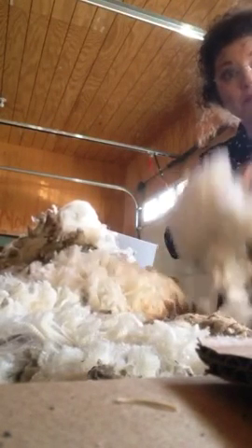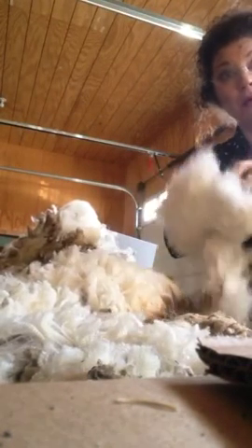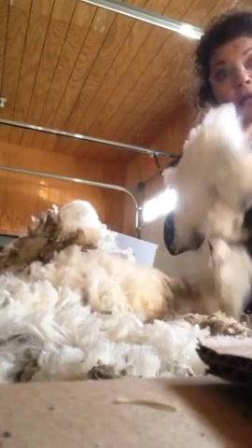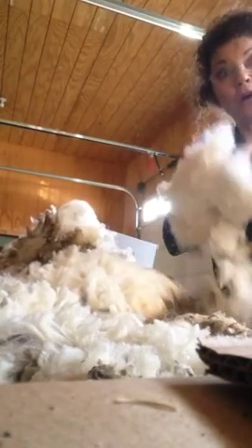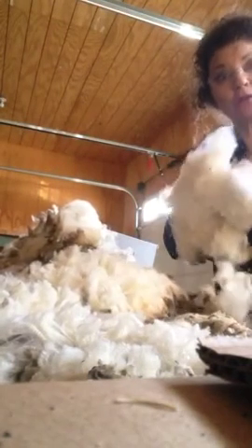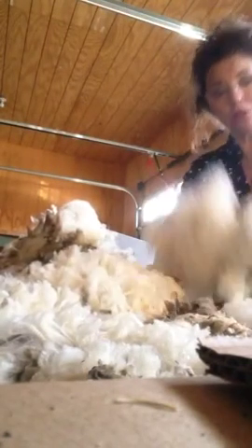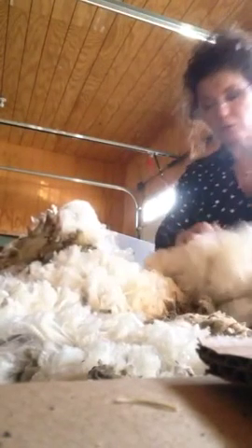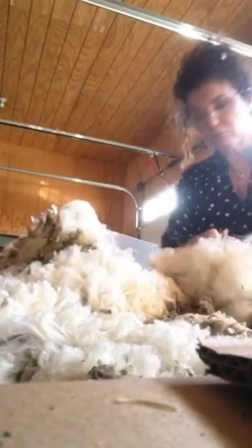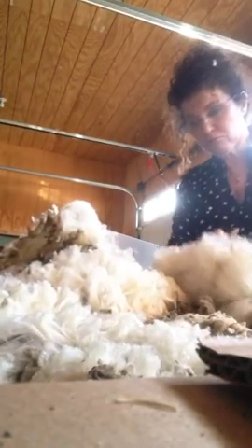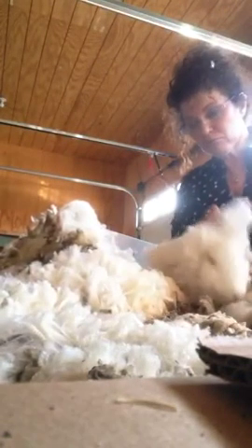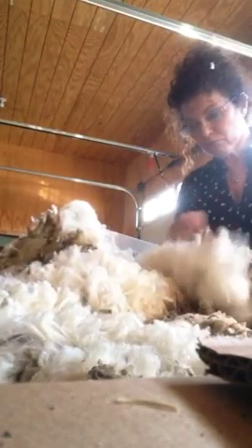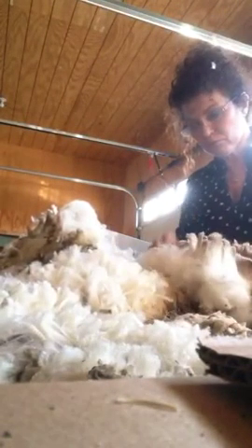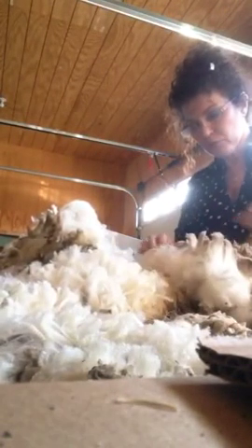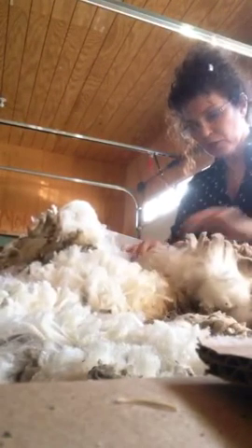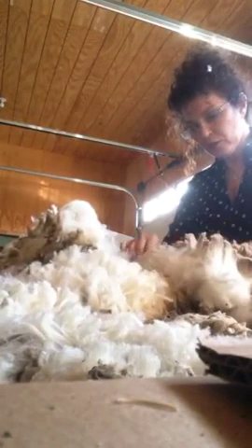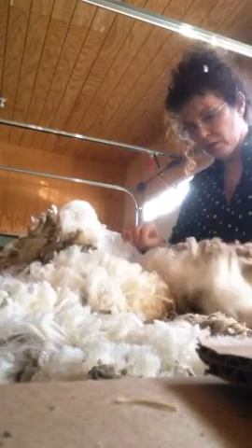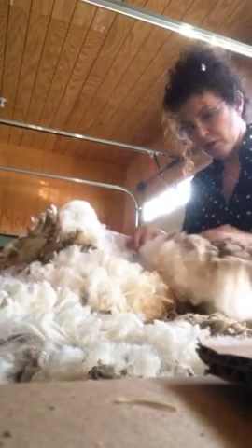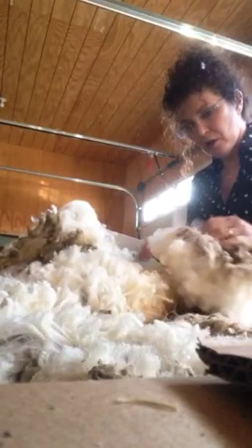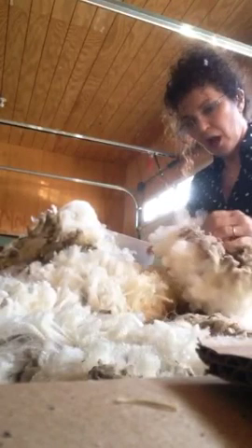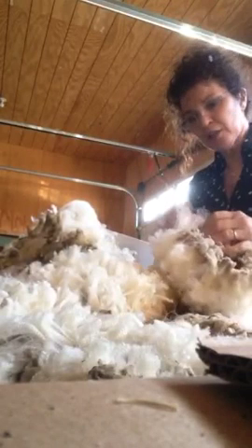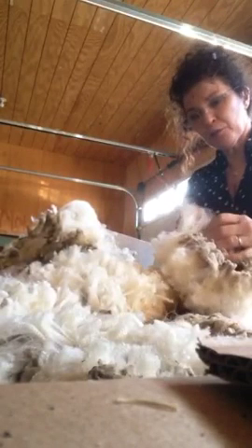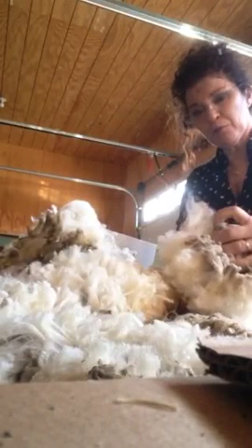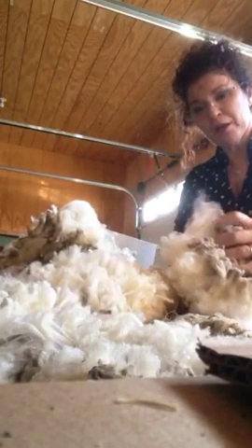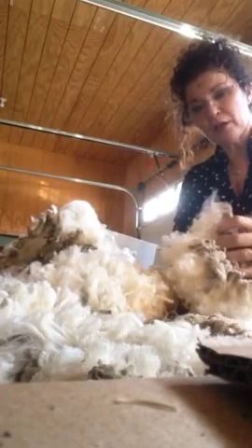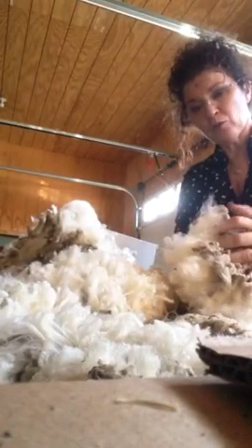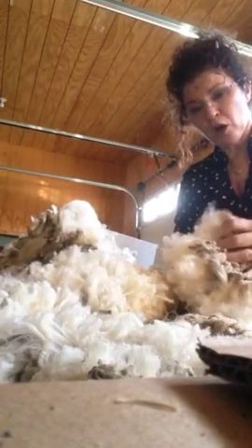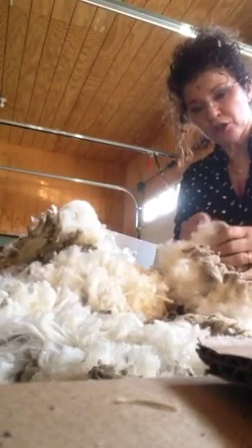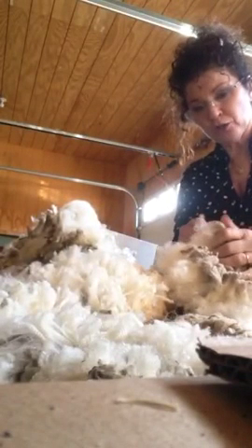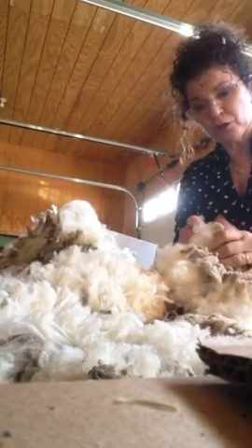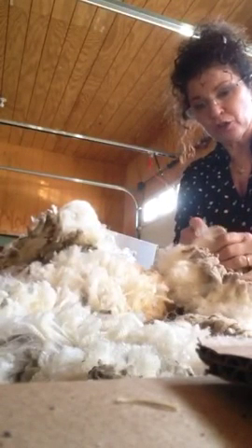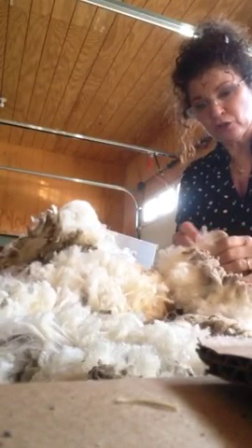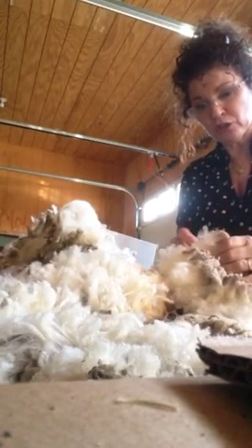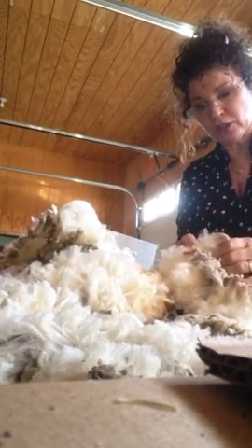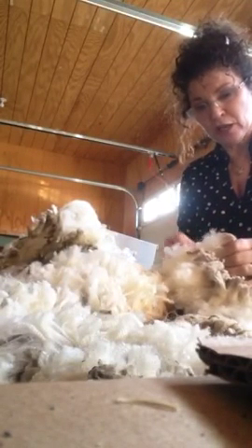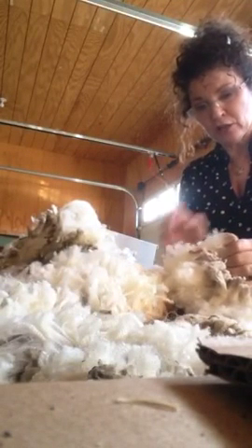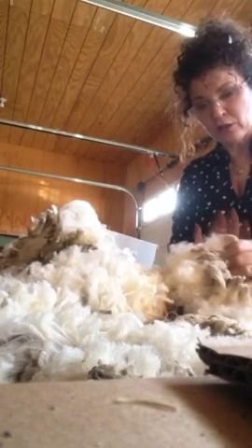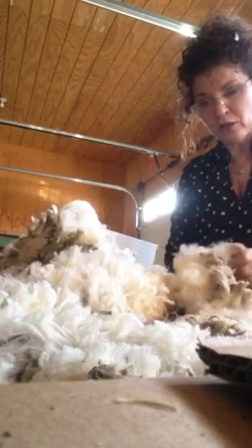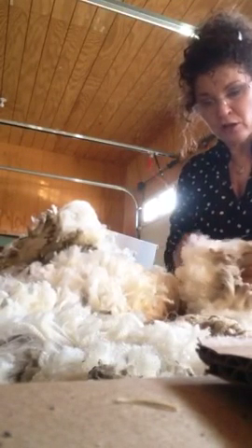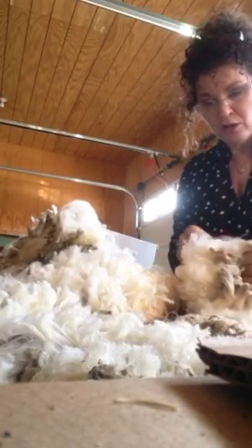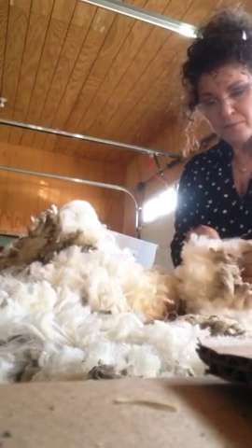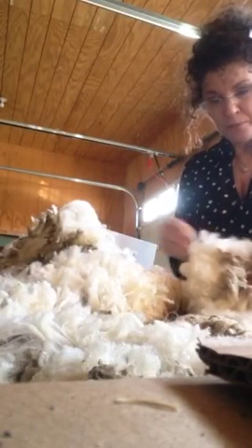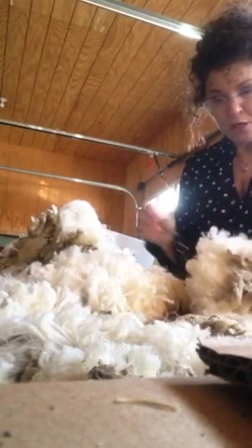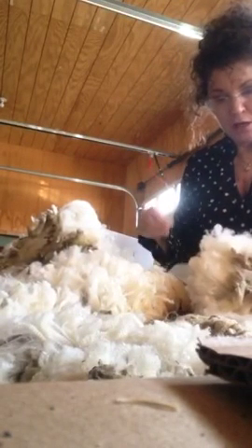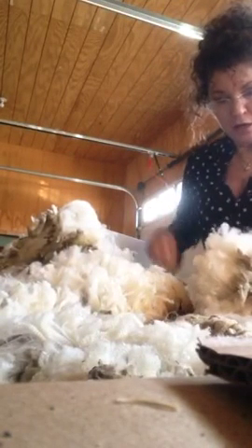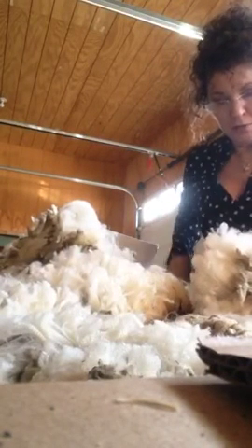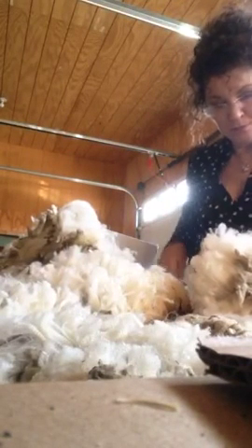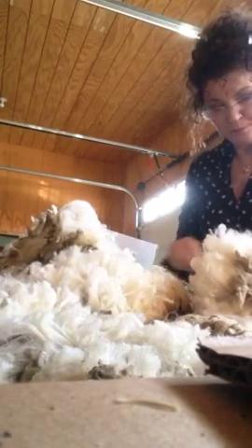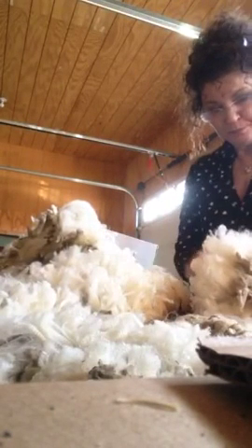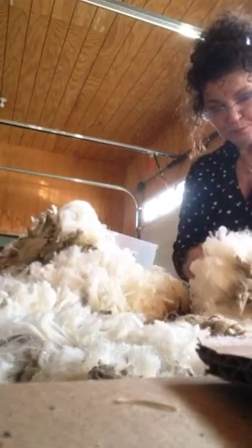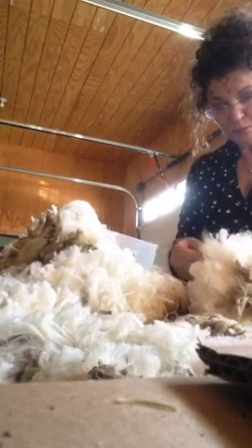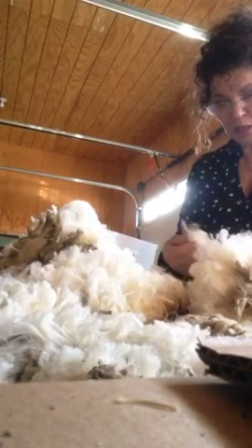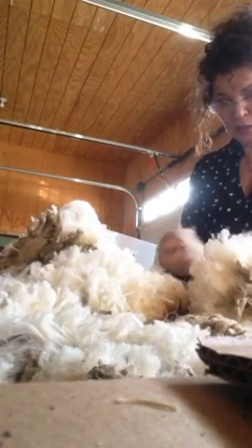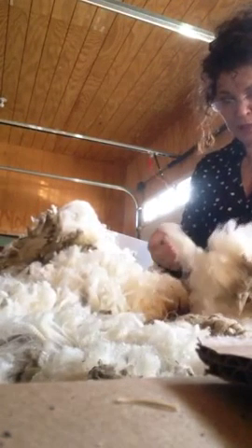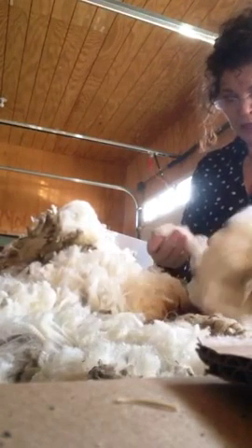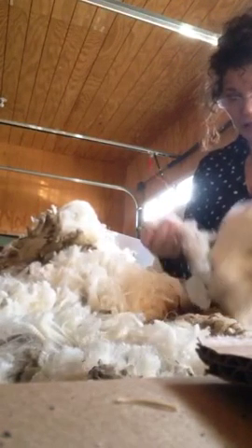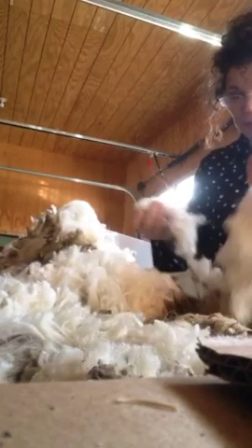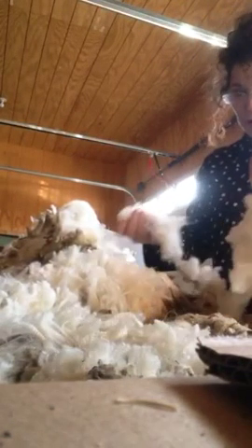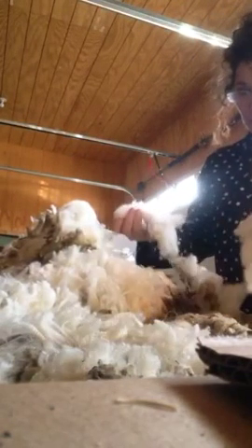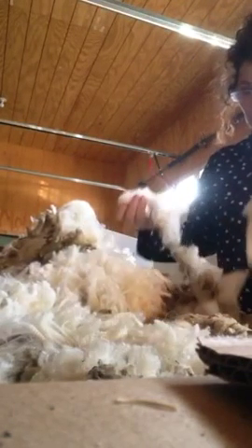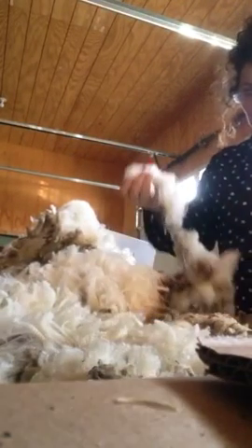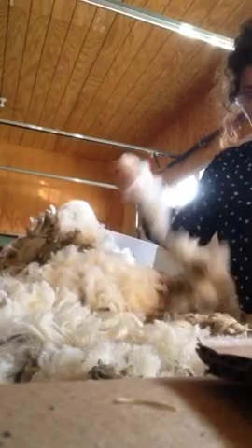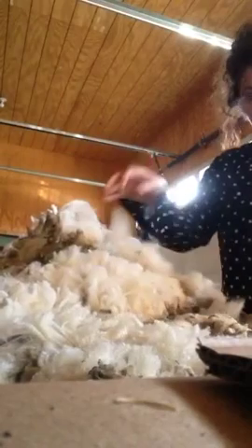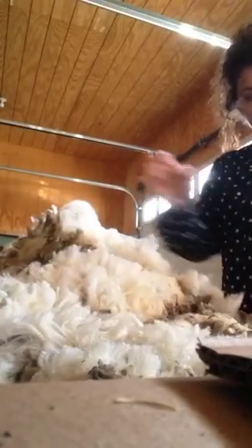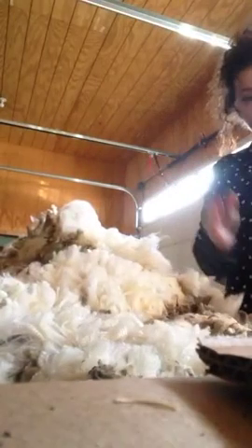And then when it's spun out — whether you spin it out in the washer, use a salad spinner, or whatever method you use.